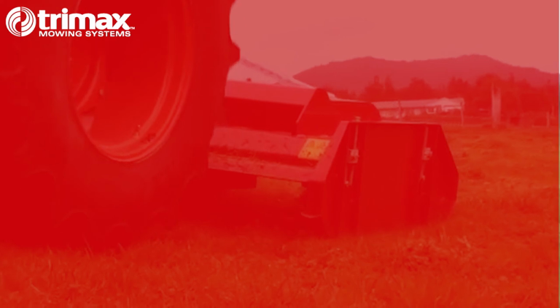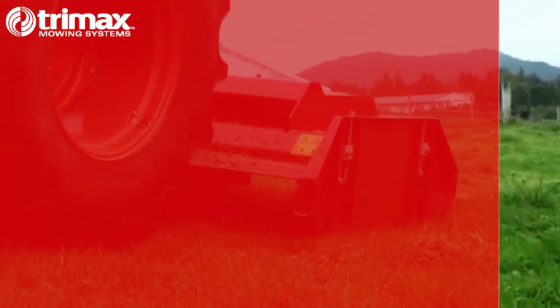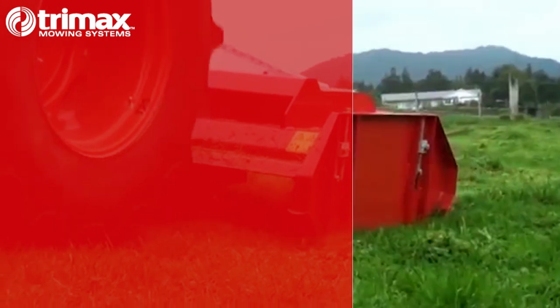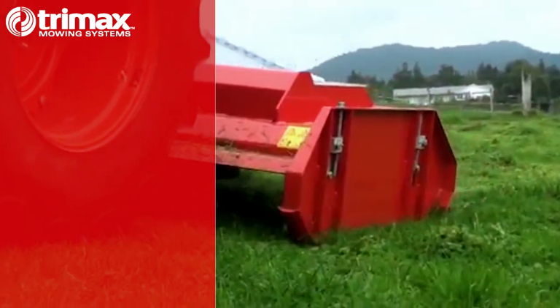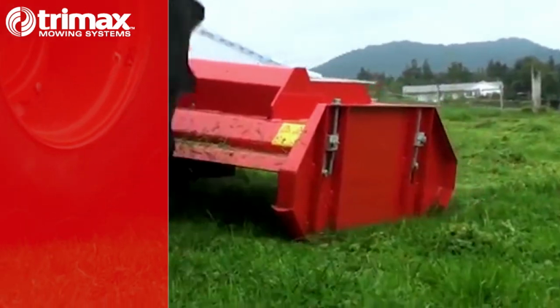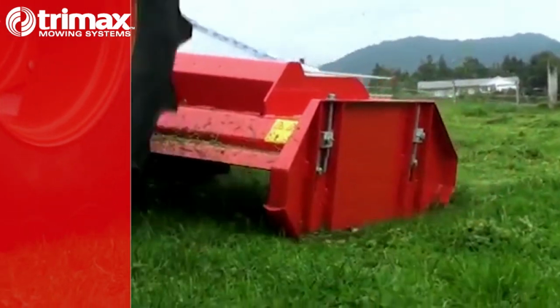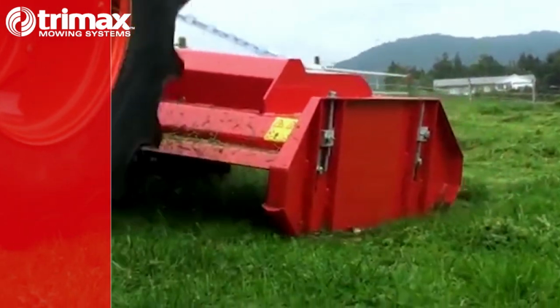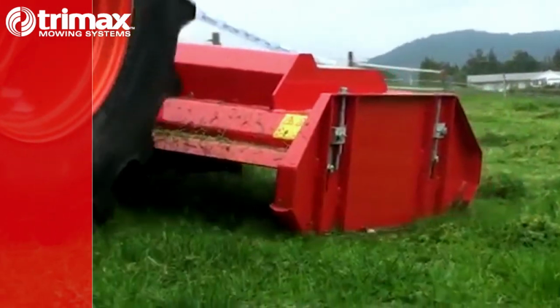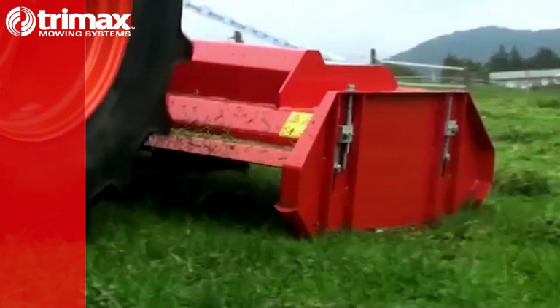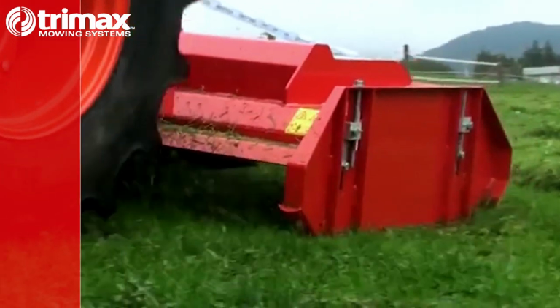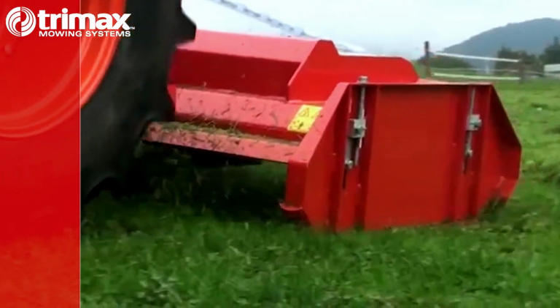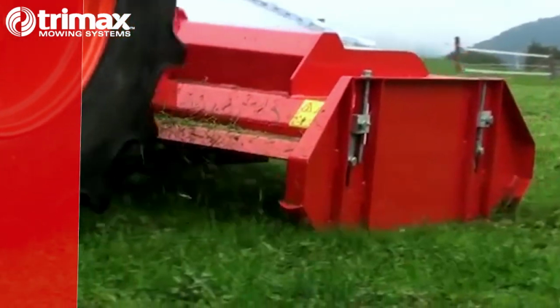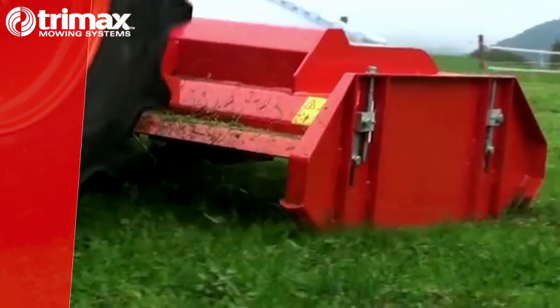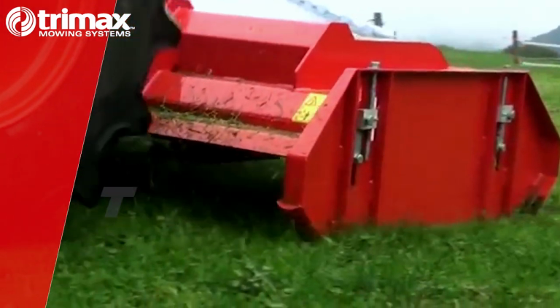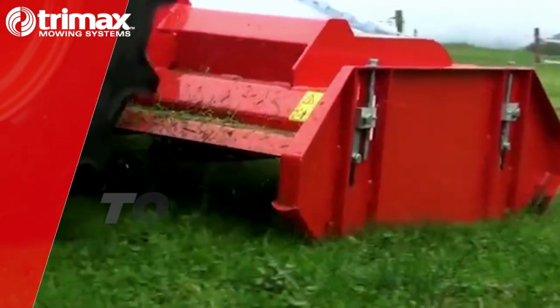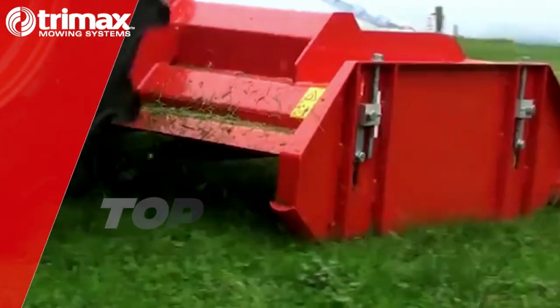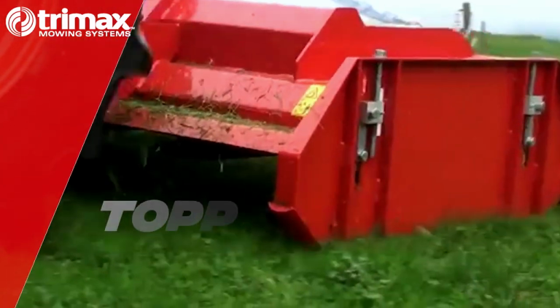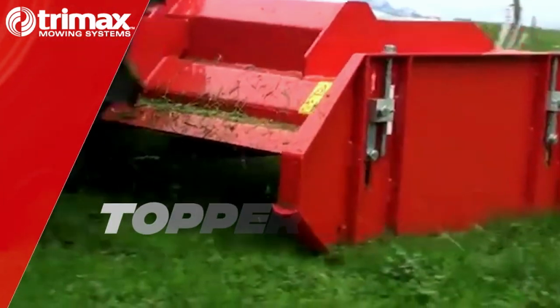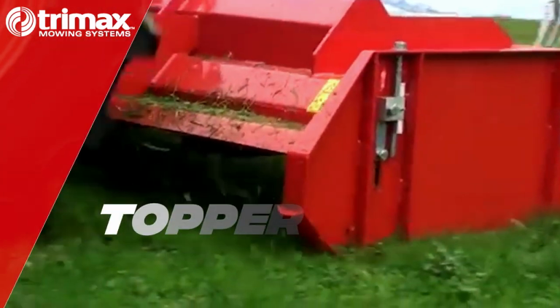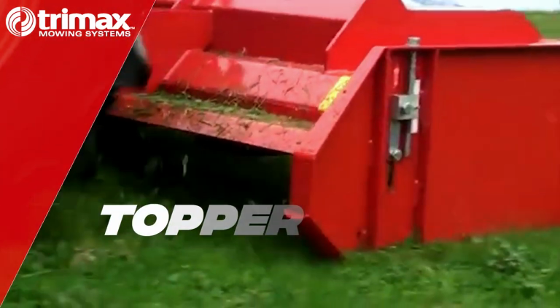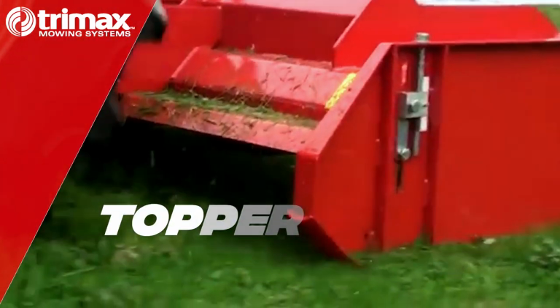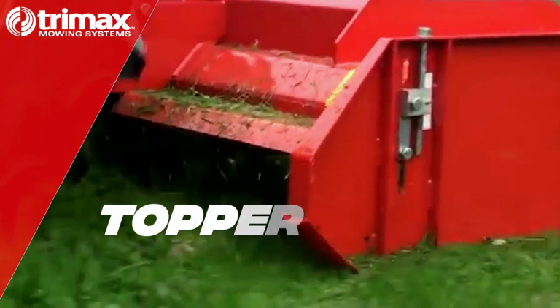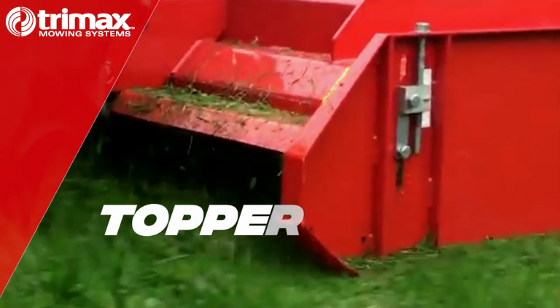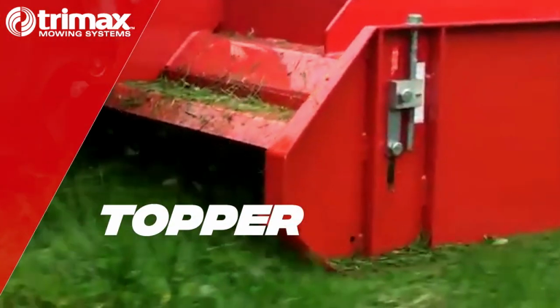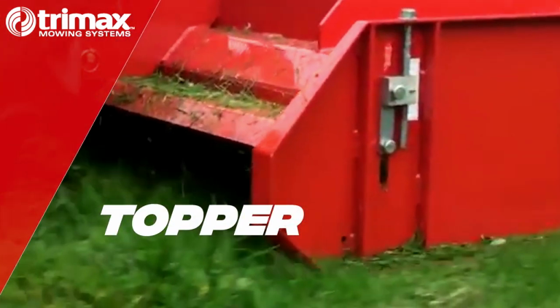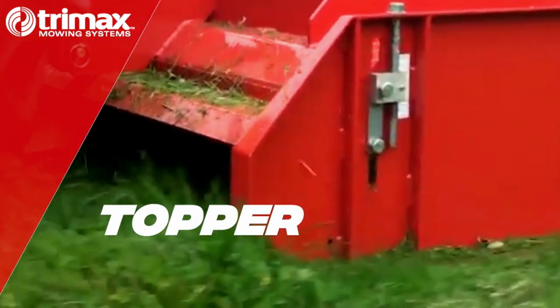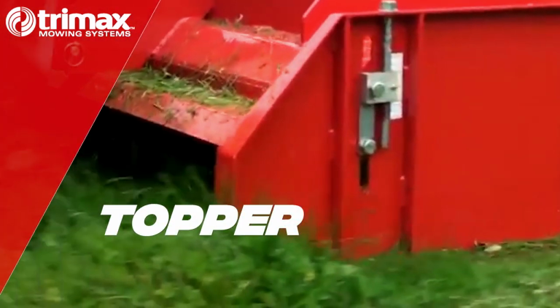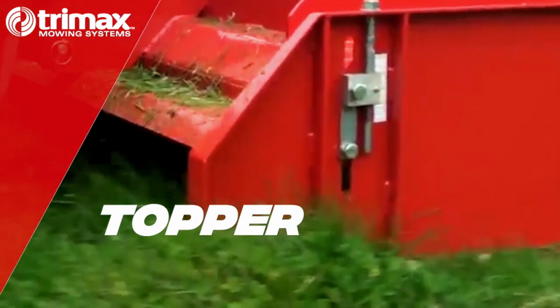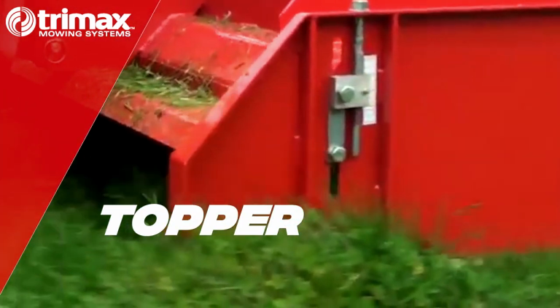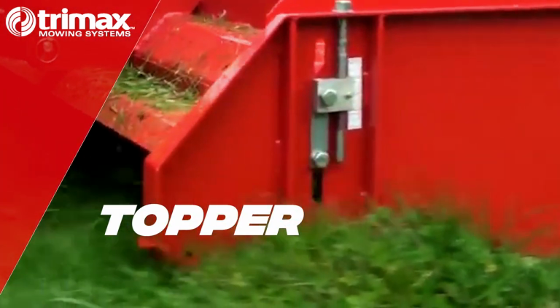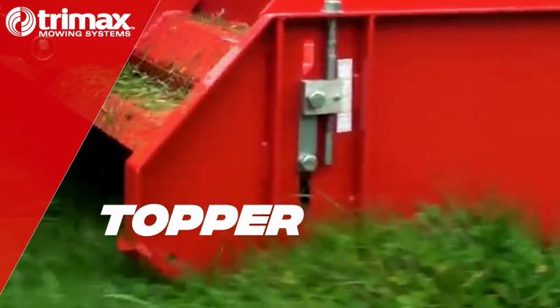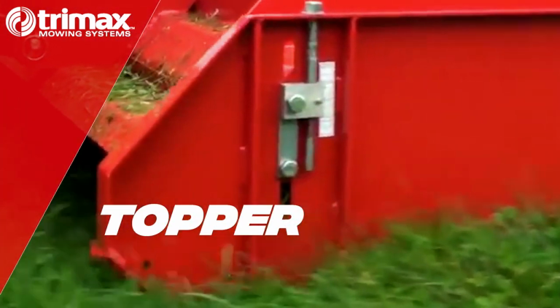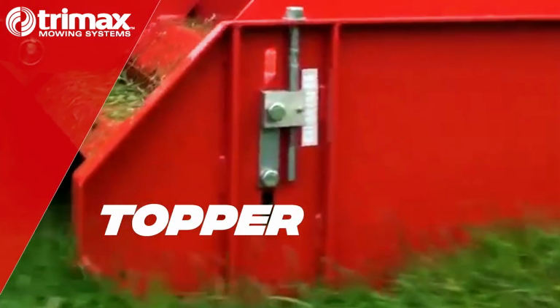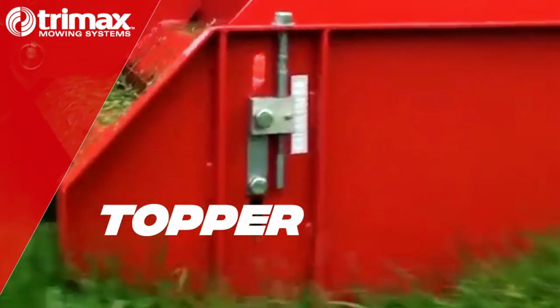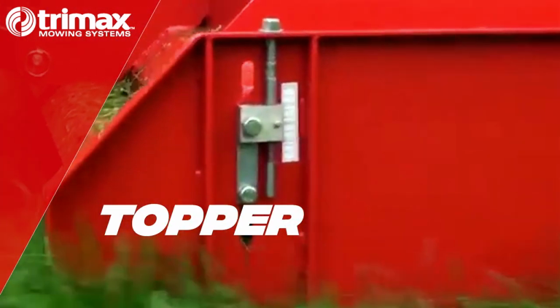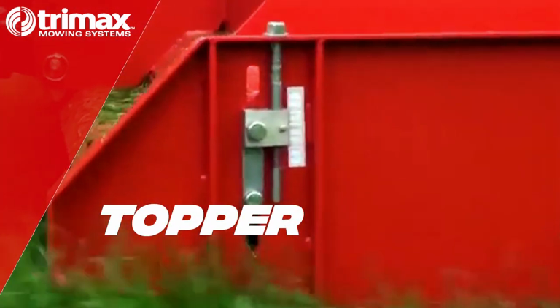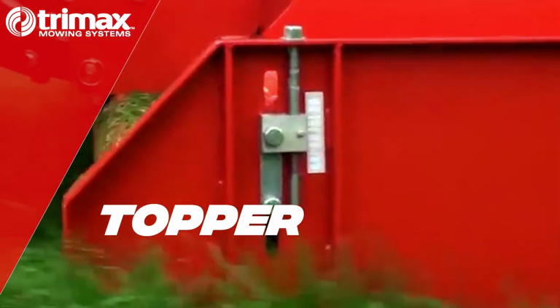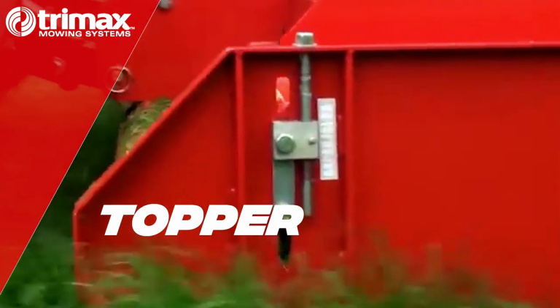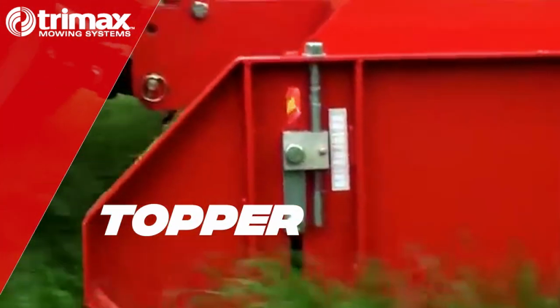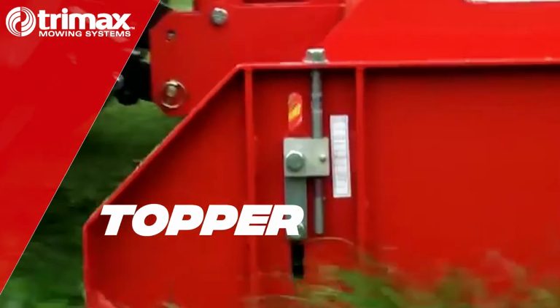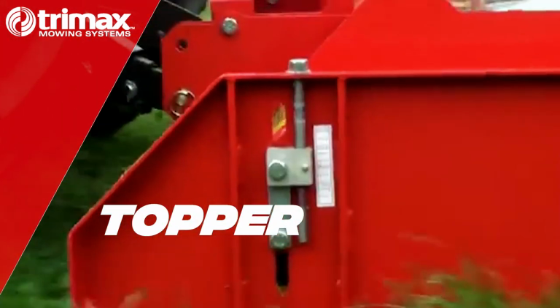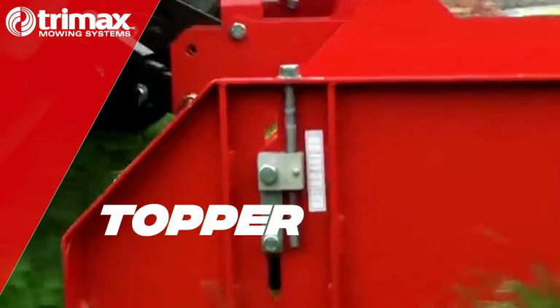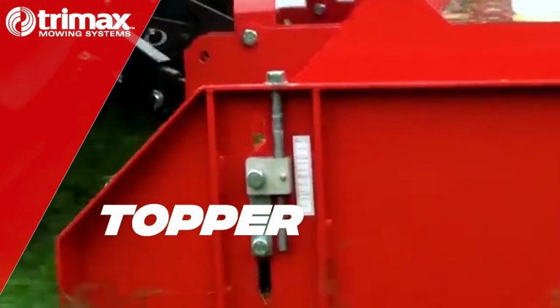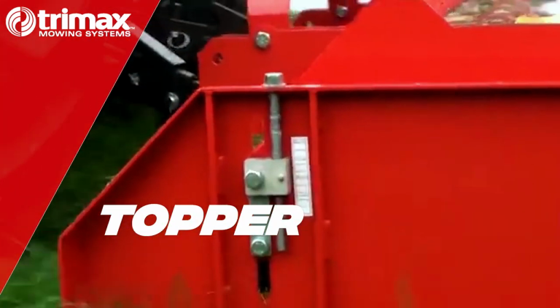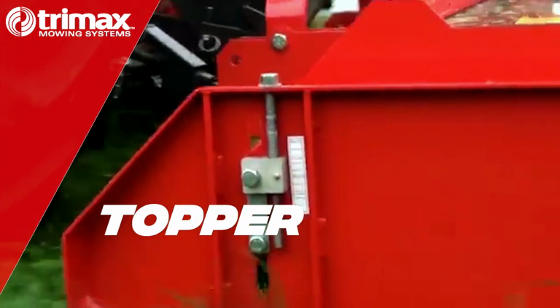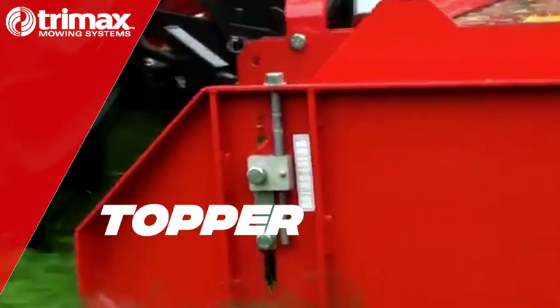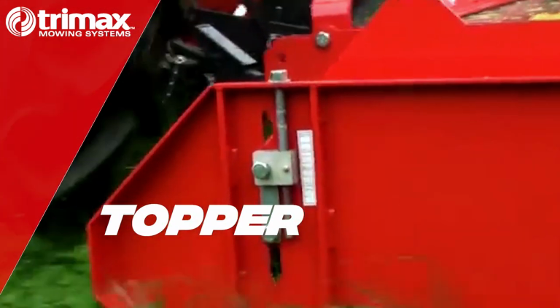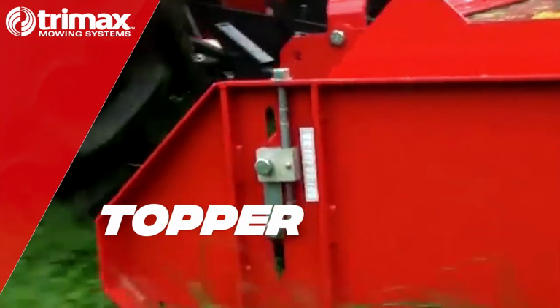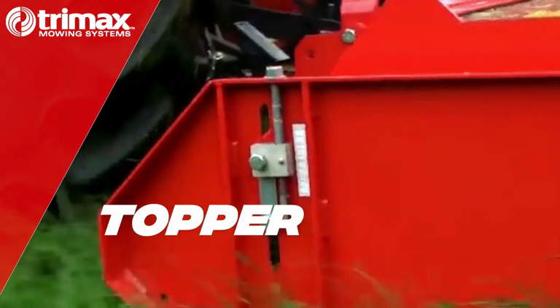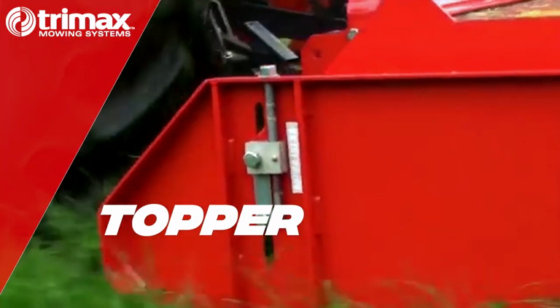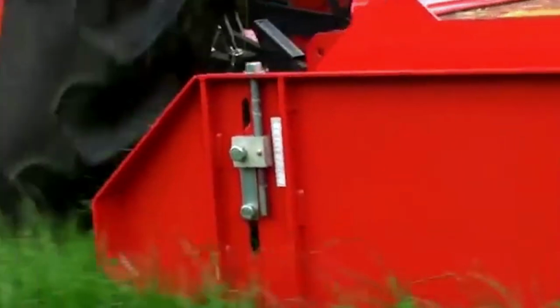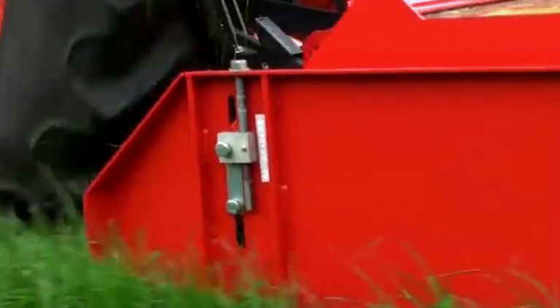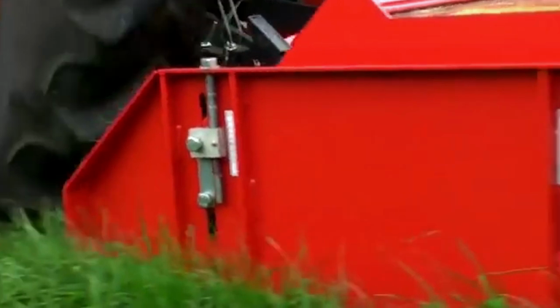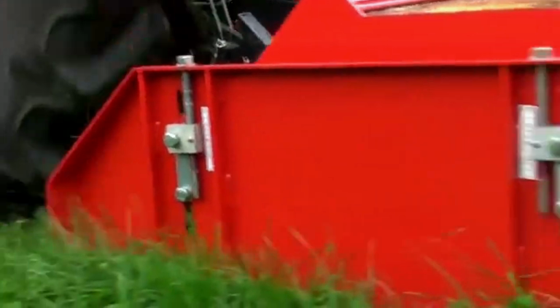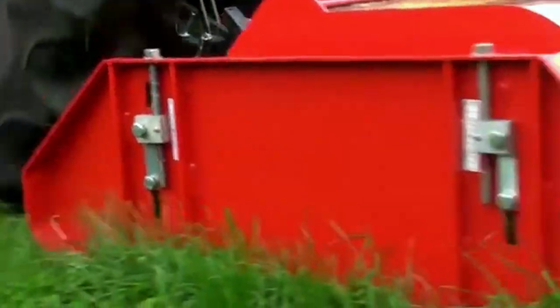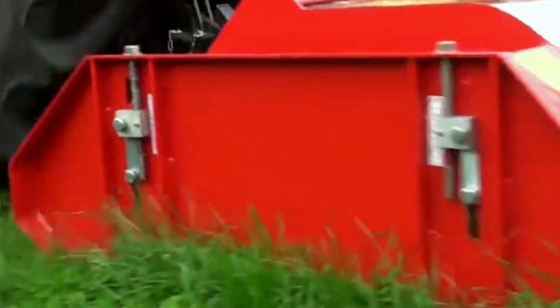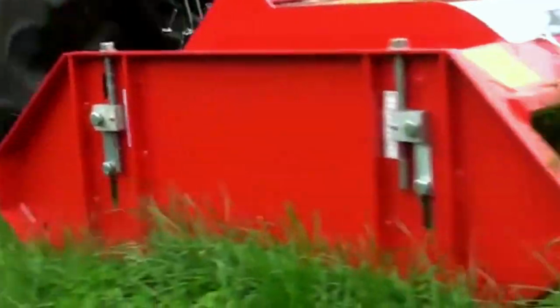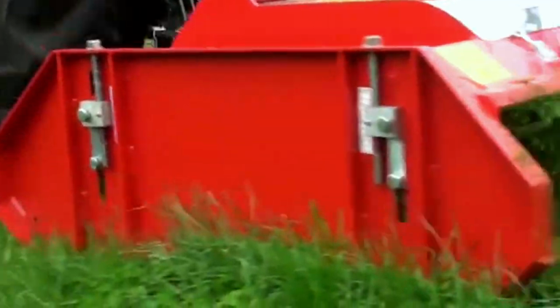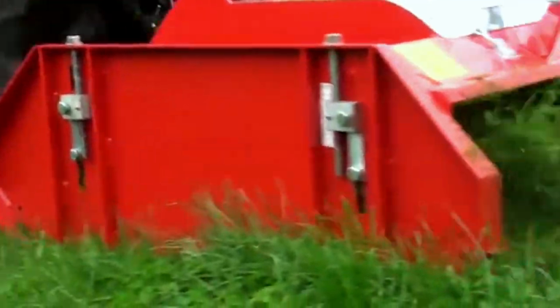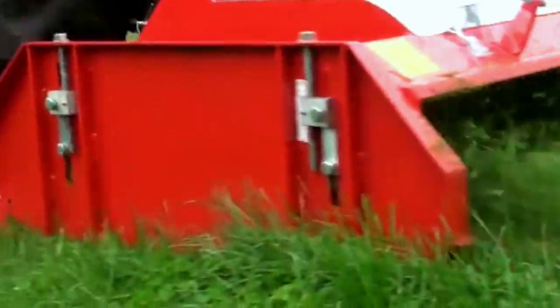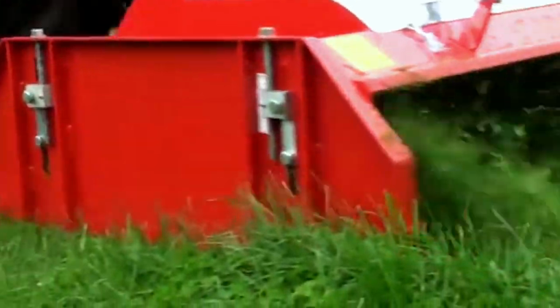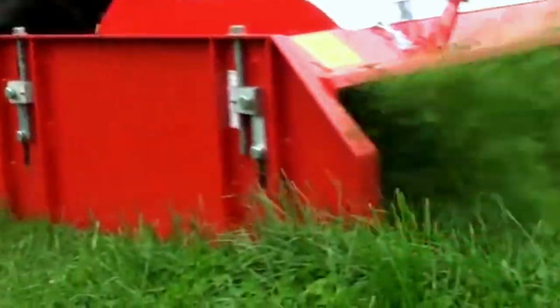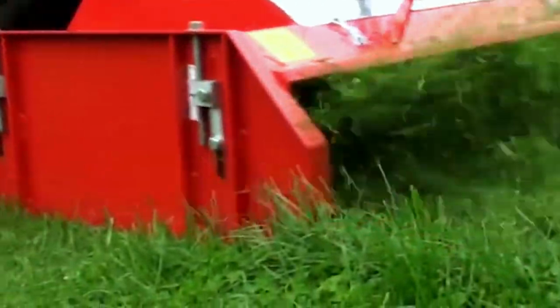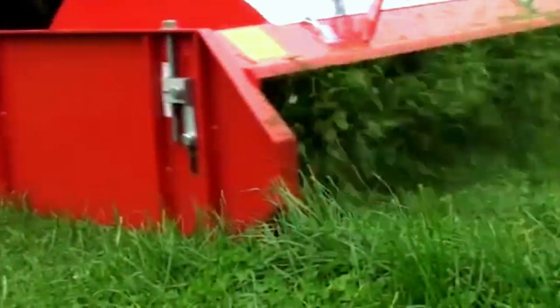This is a quick overview of the Trimax topper, which has earned a great reputation on dairy farms around New Zealand for over 20 years.